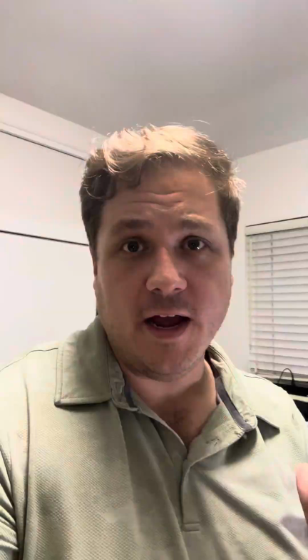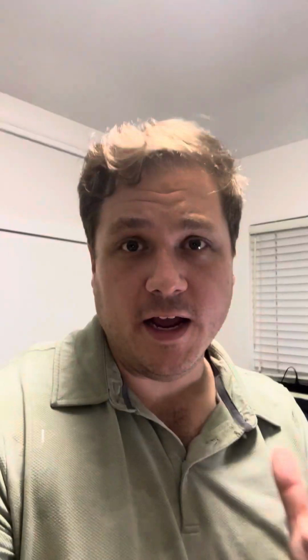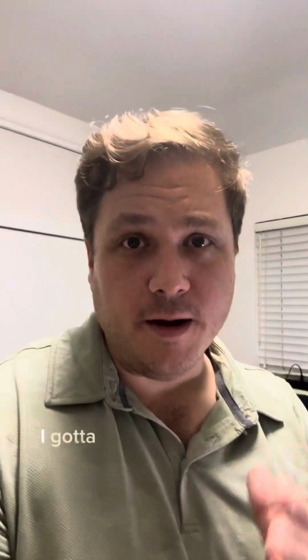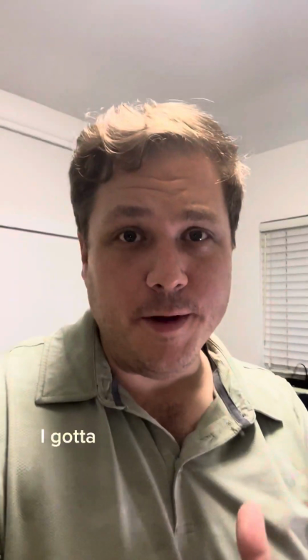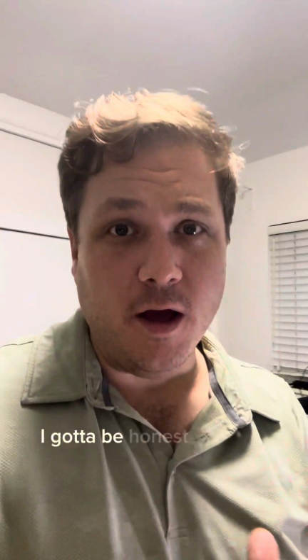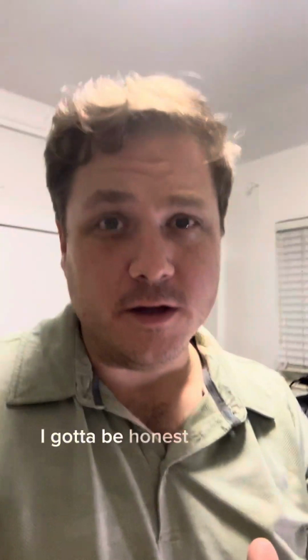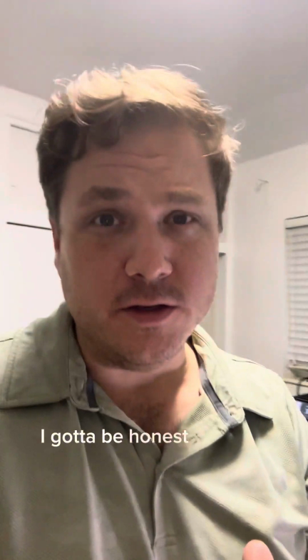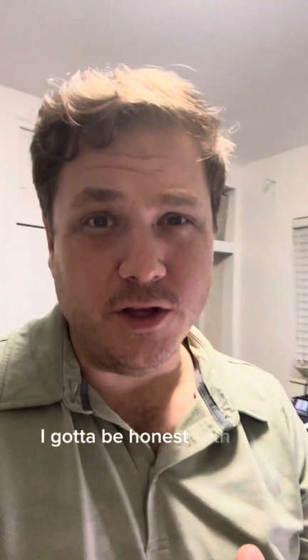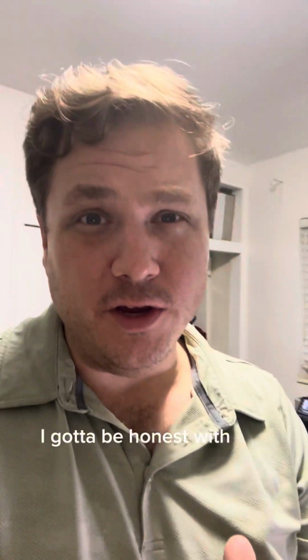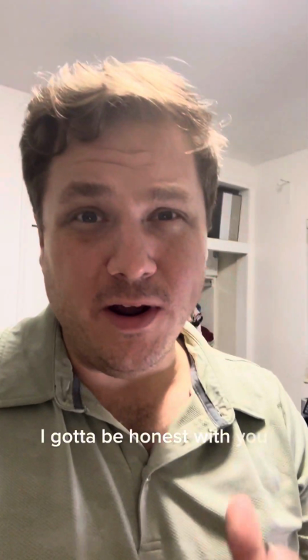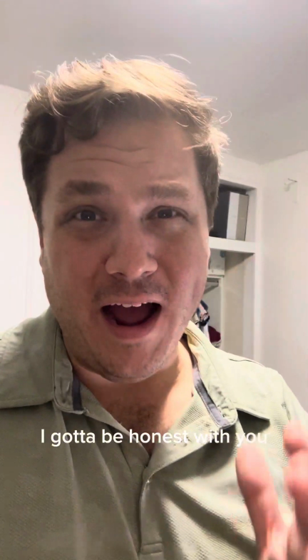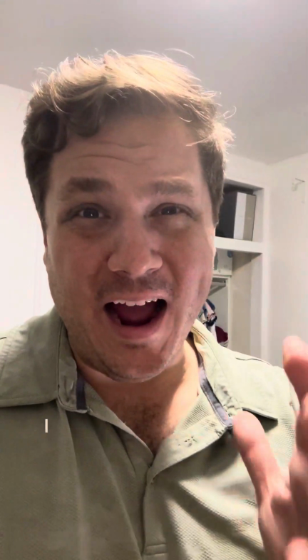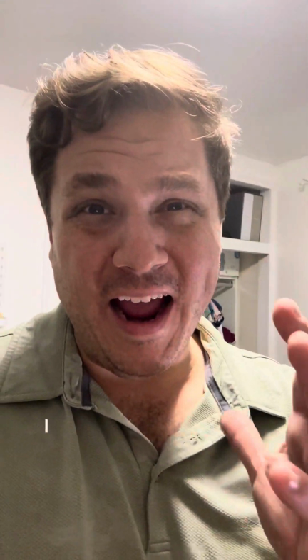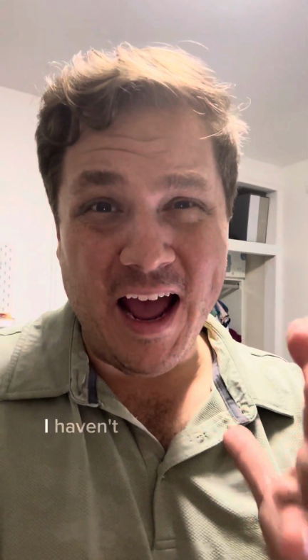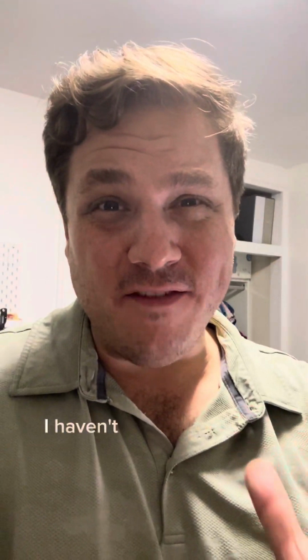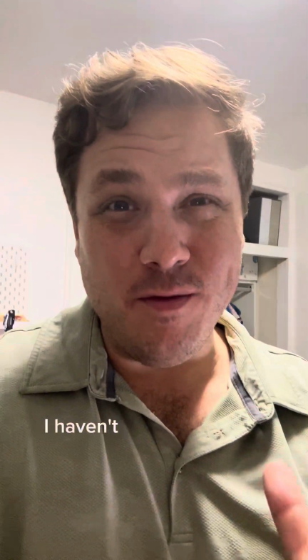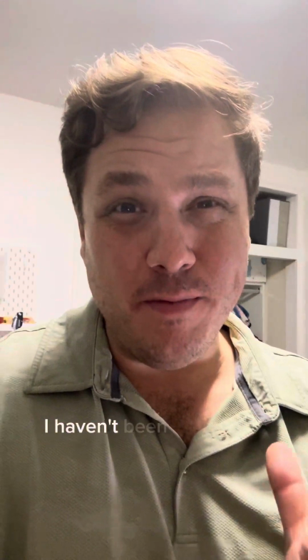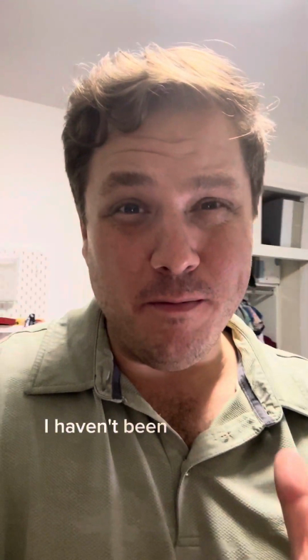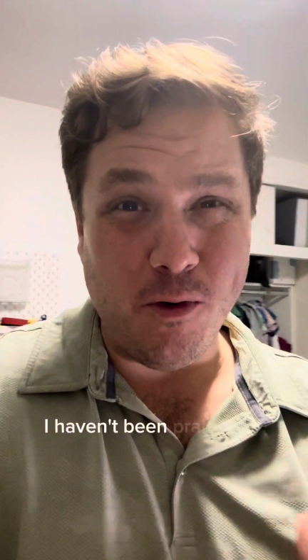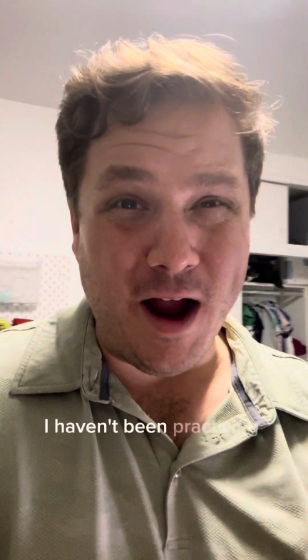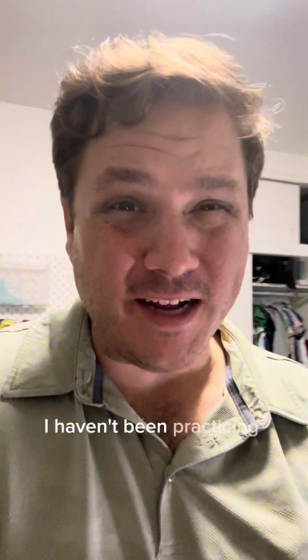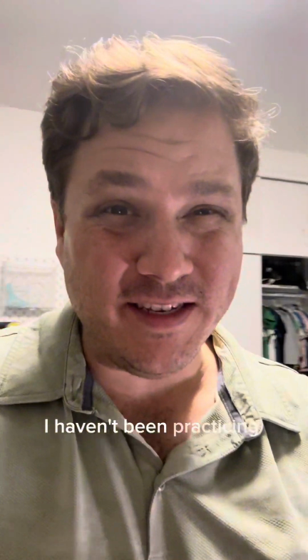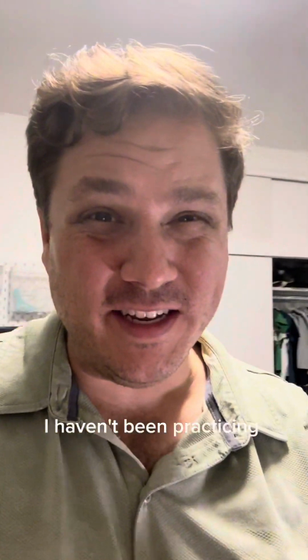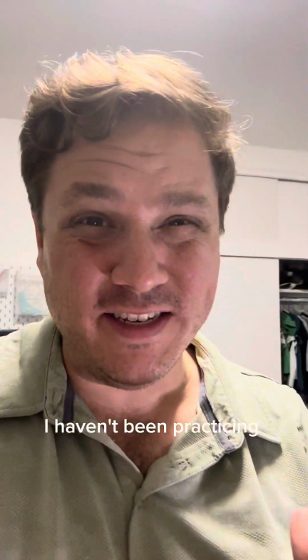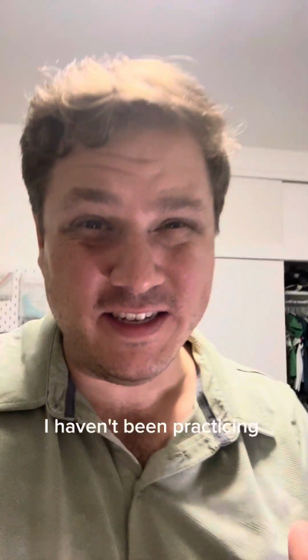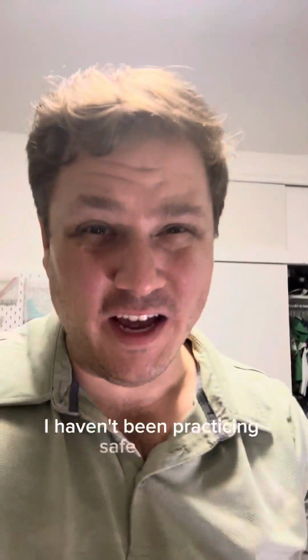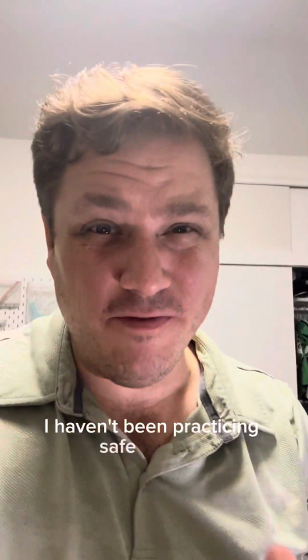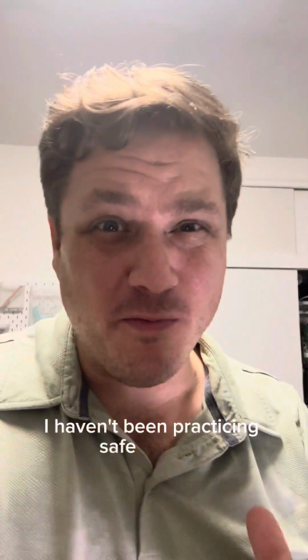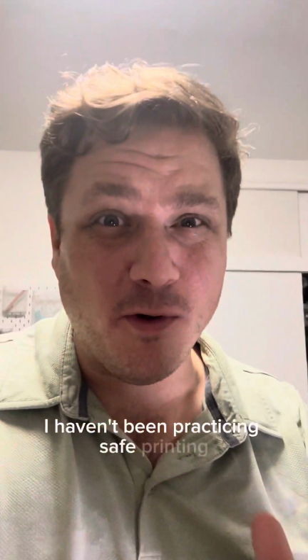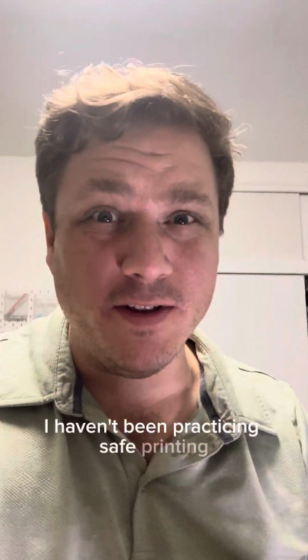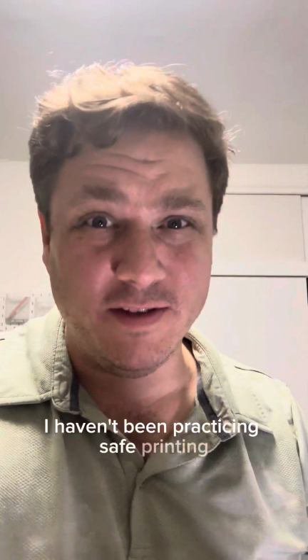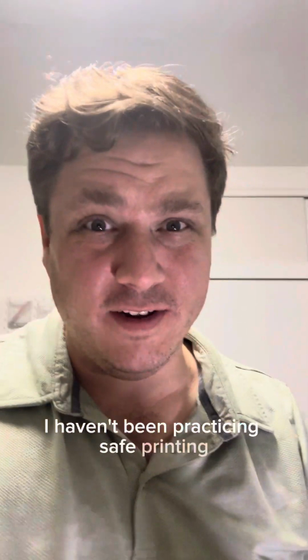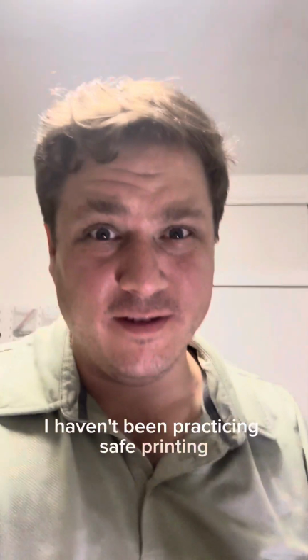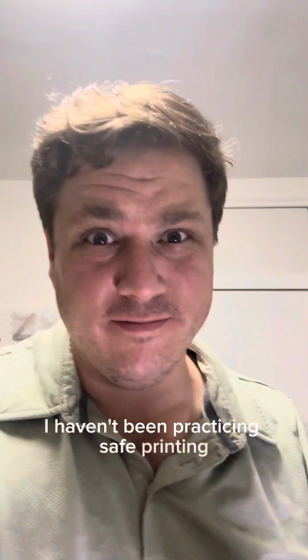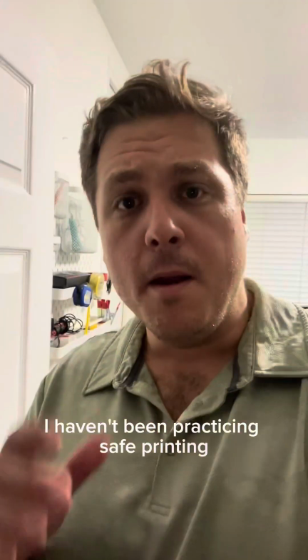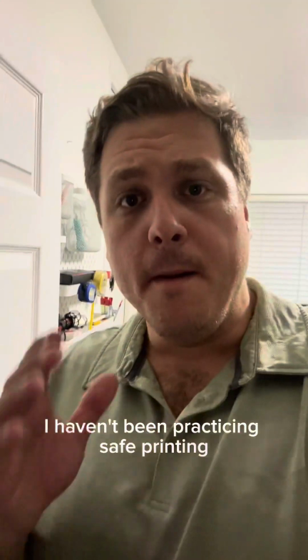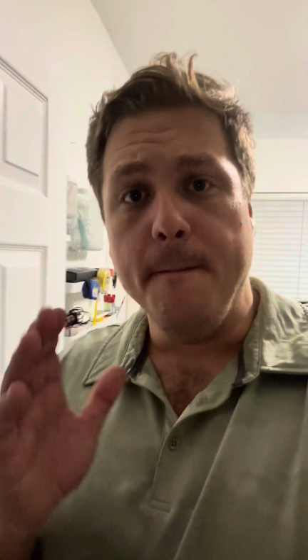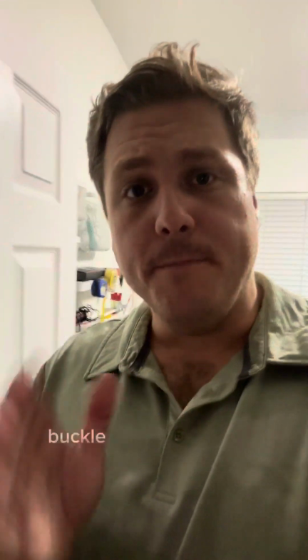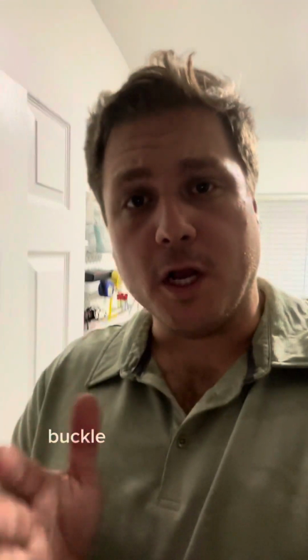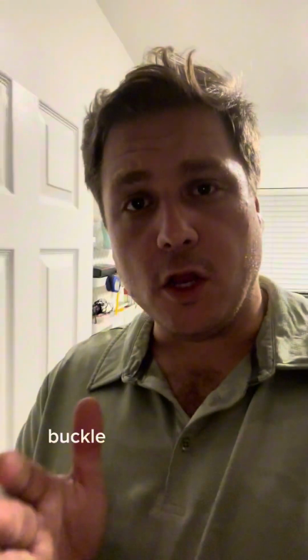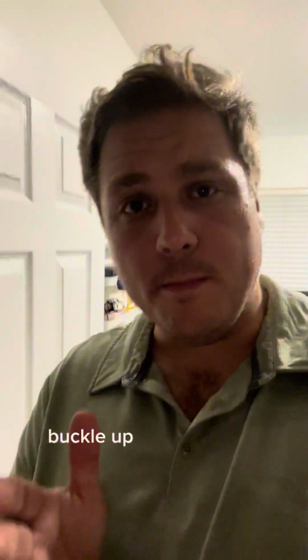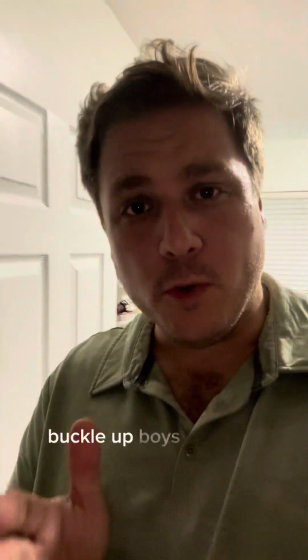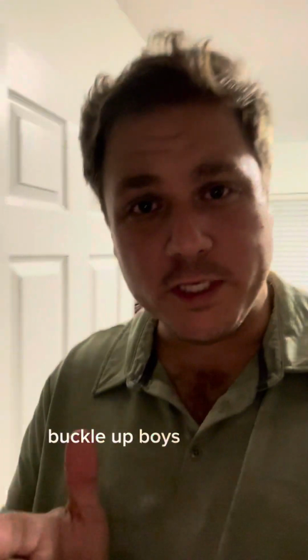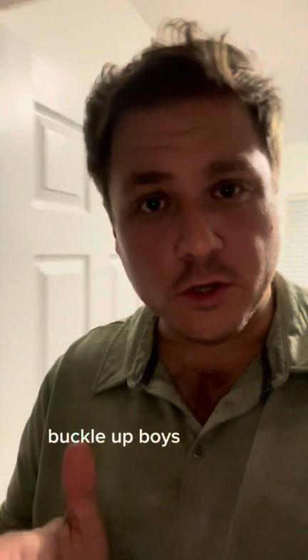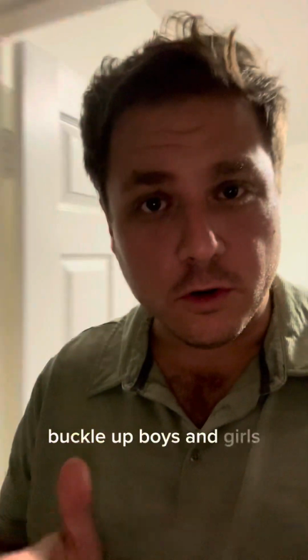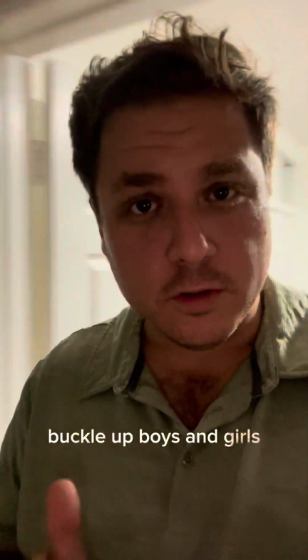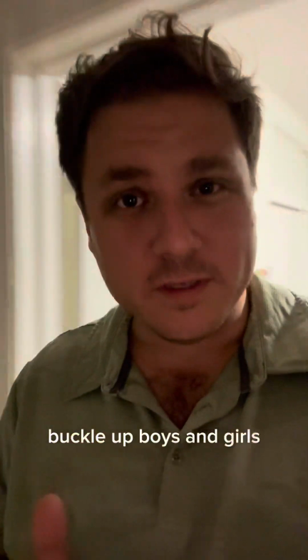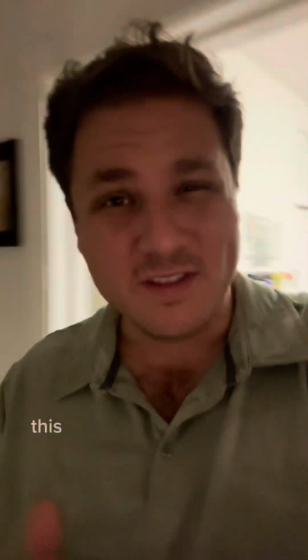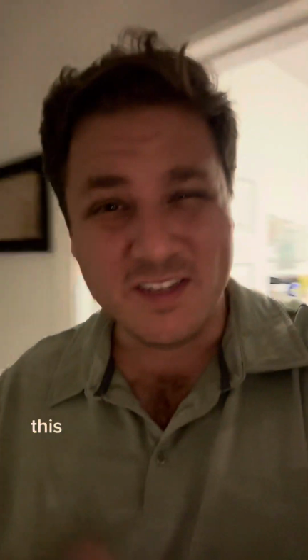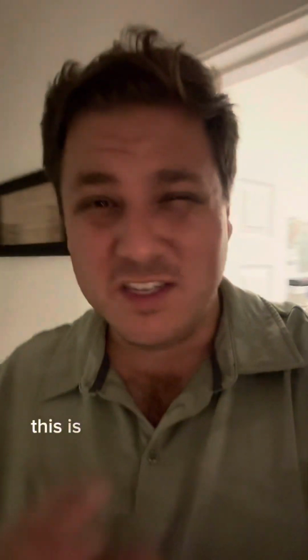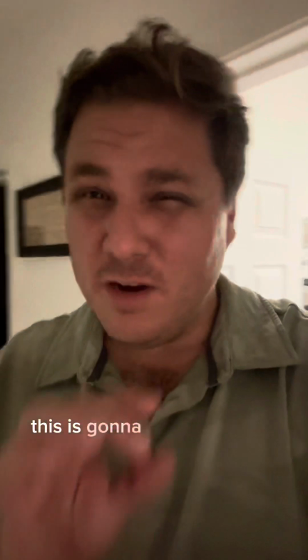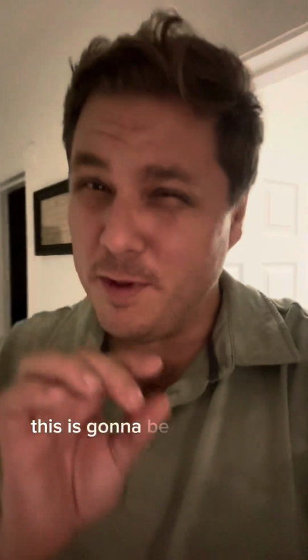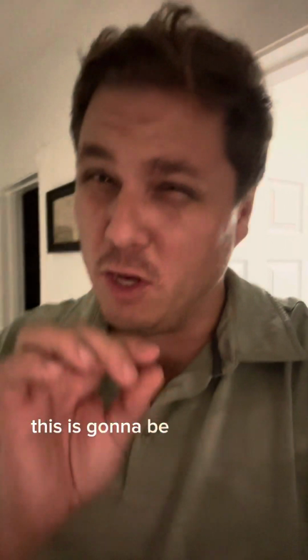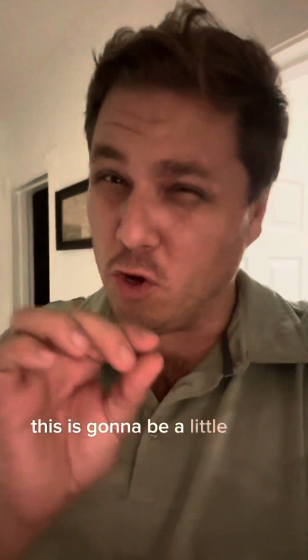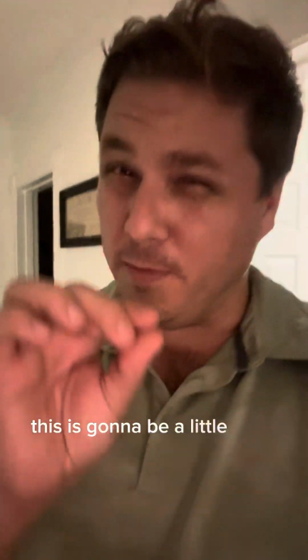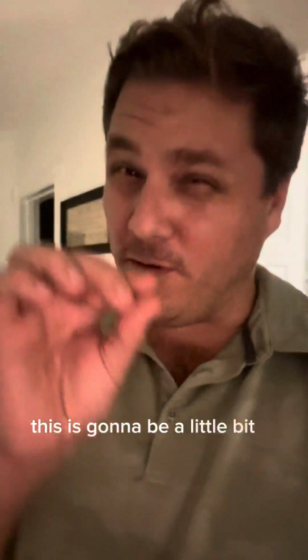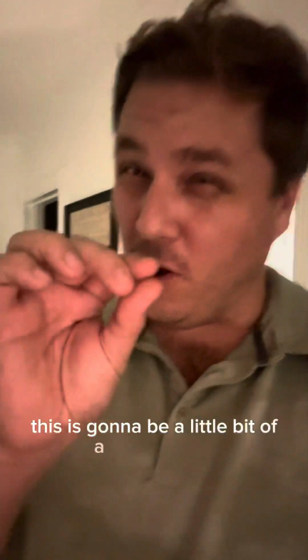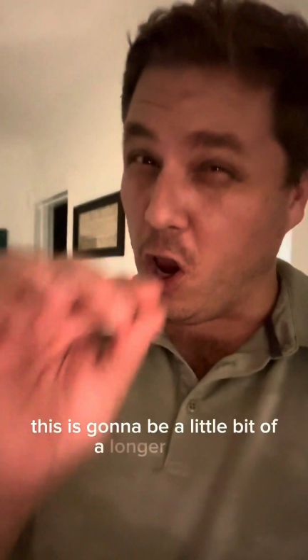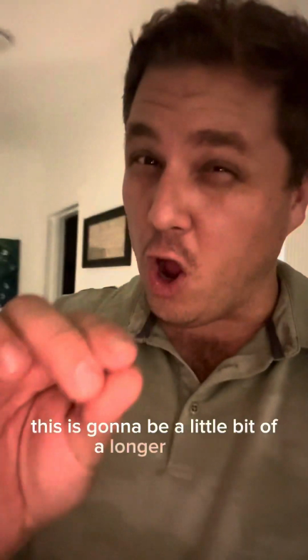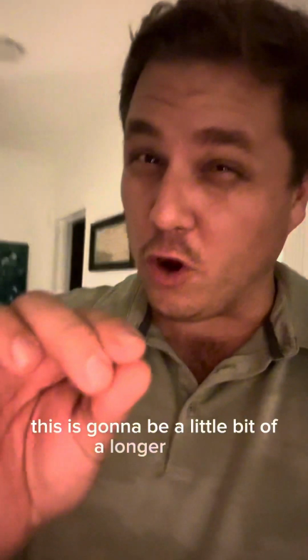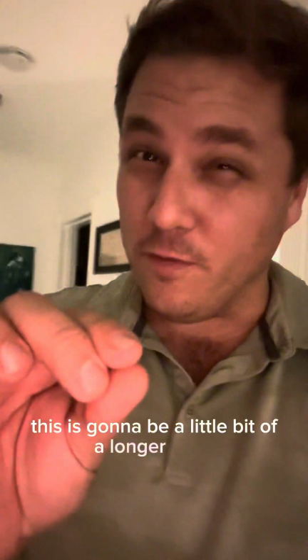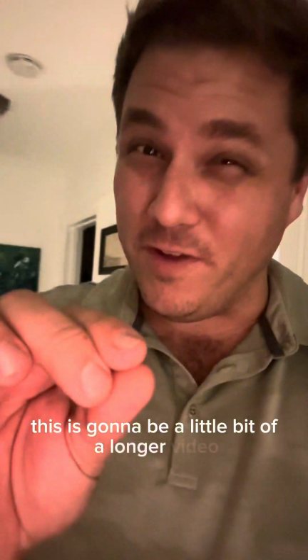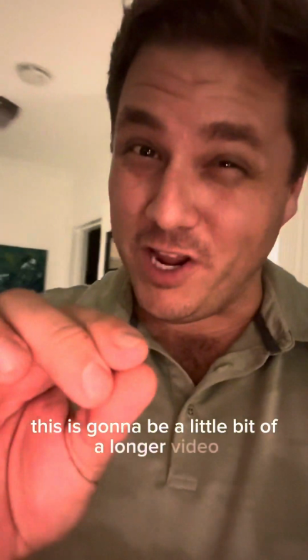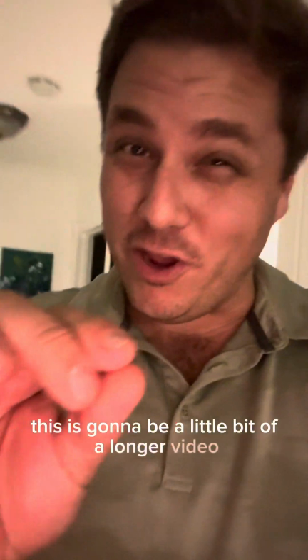I got to be honest with you — I haven't been practicing safe printing. Buckle up boys and girls, this is going to be a little bit of a longer video.